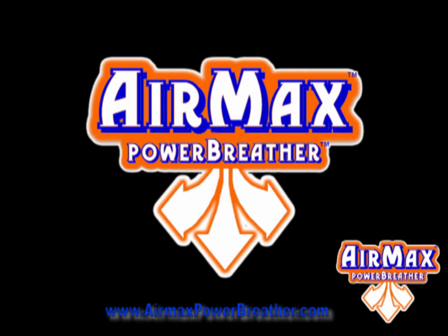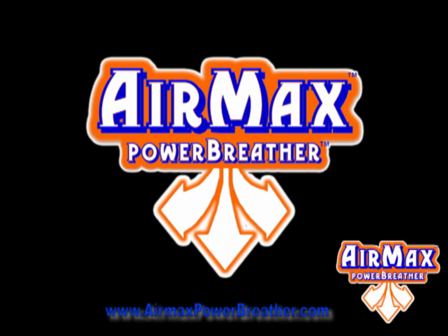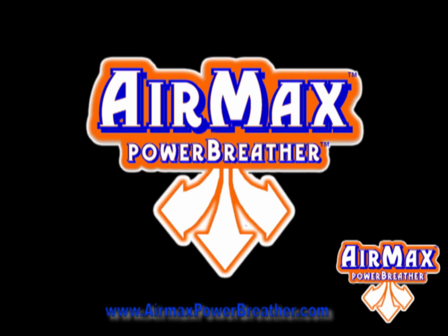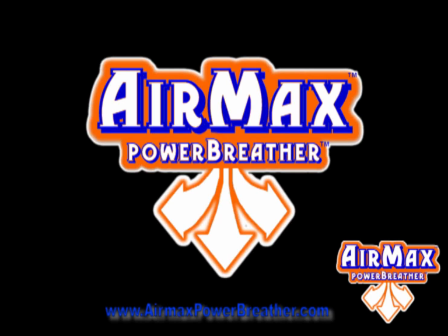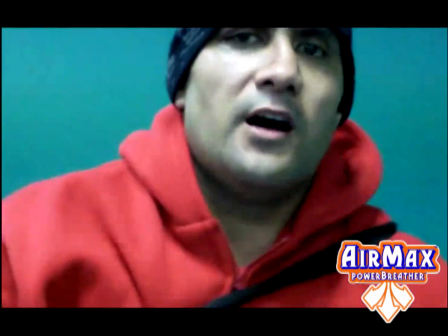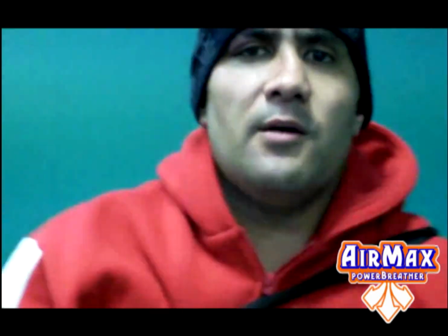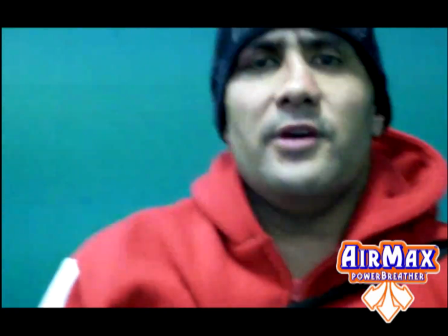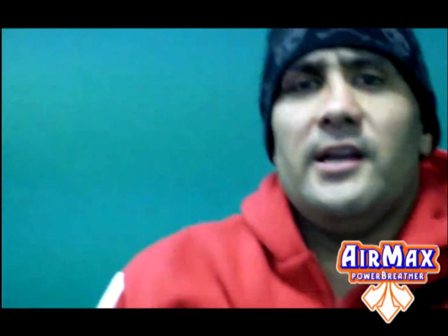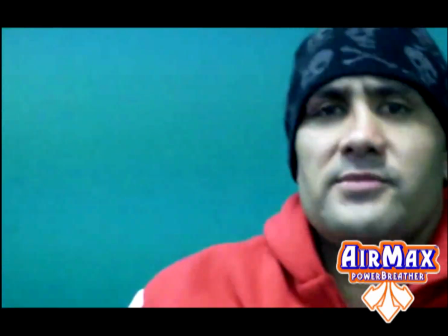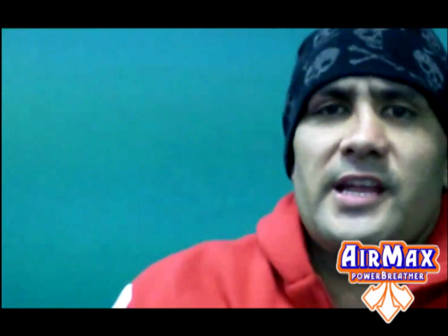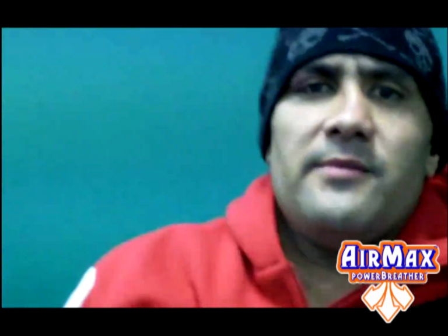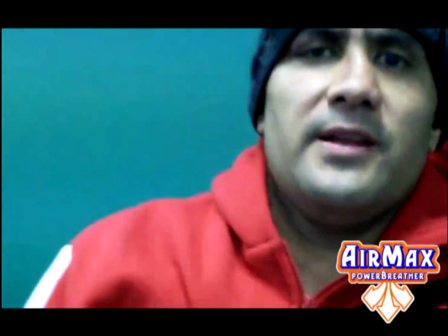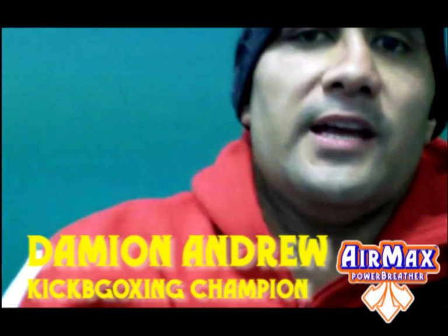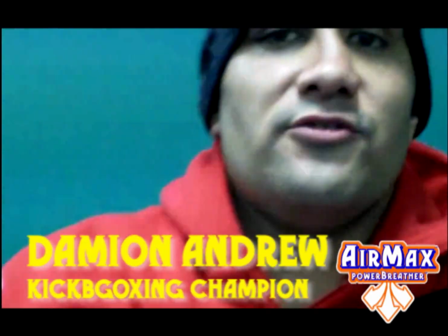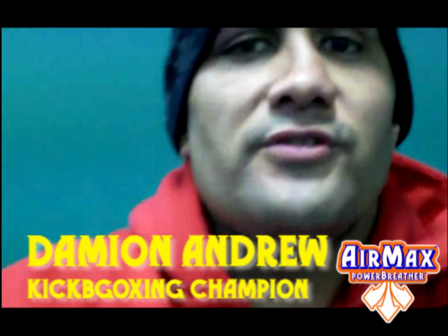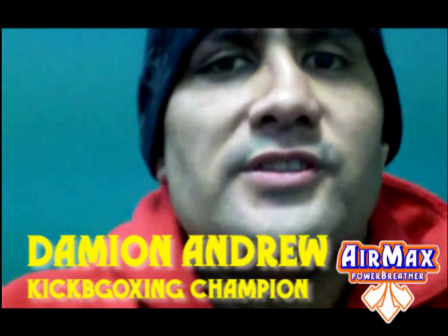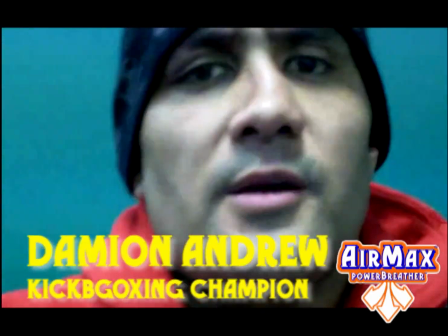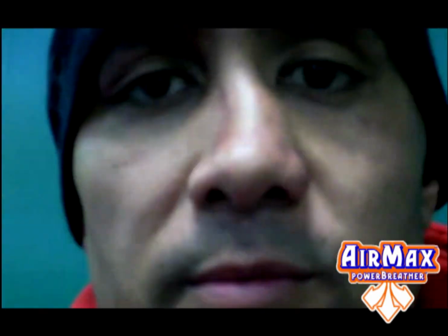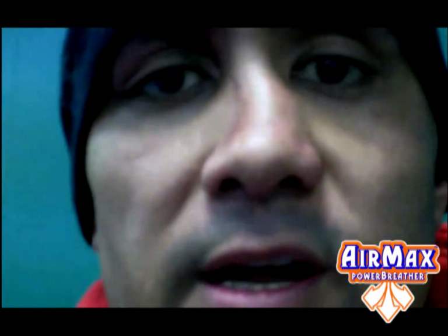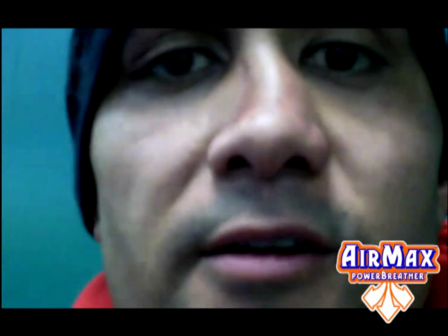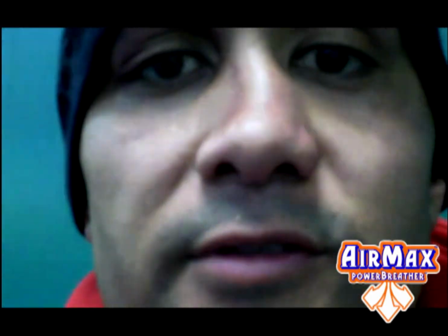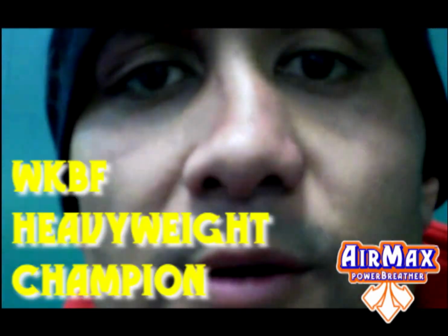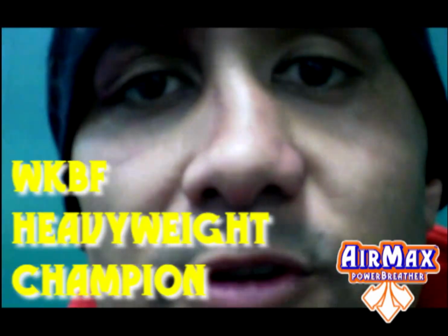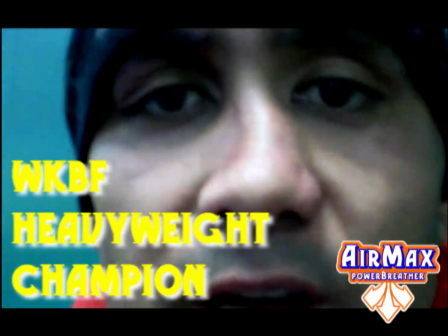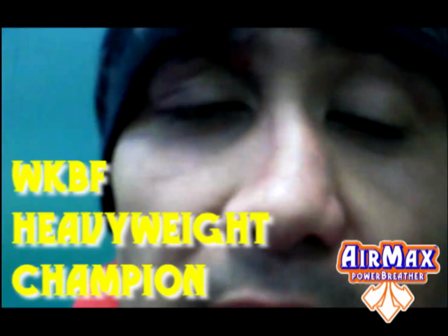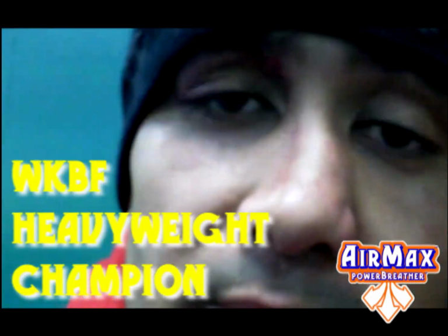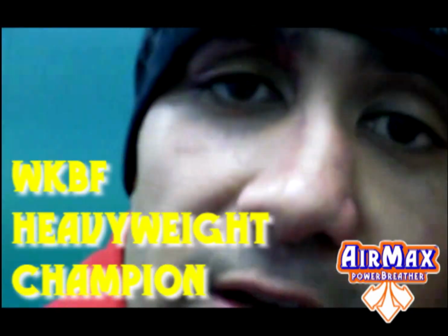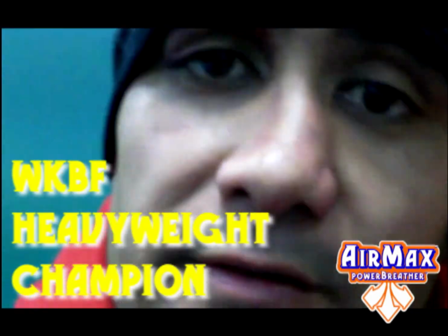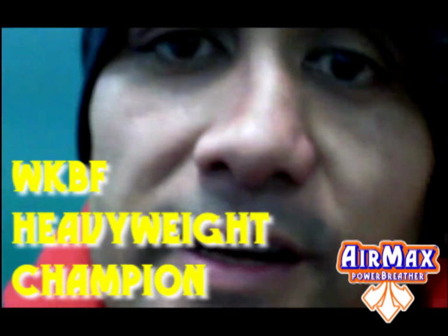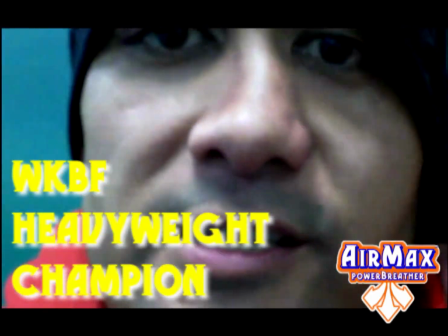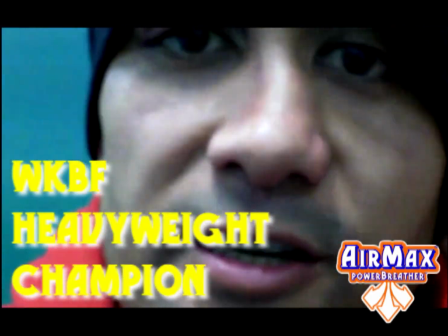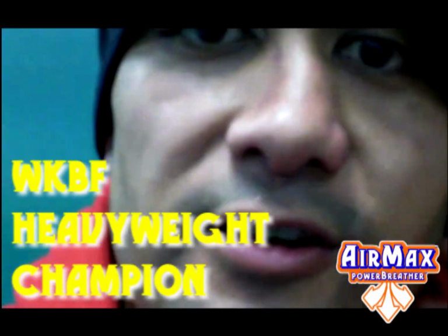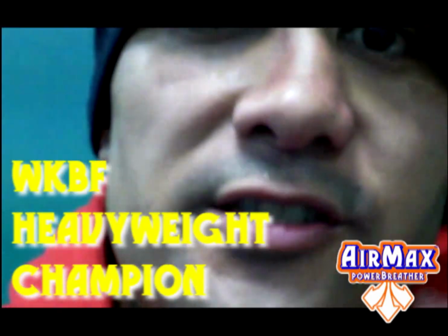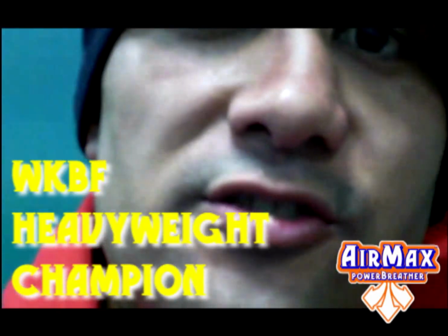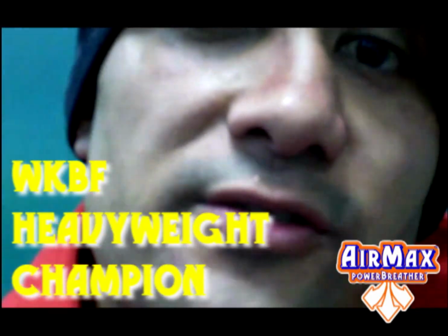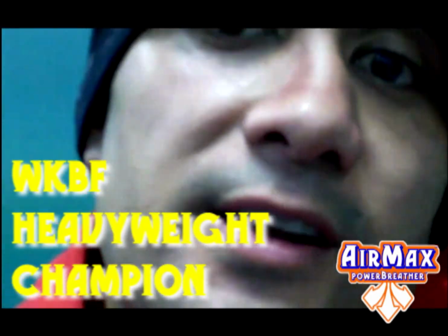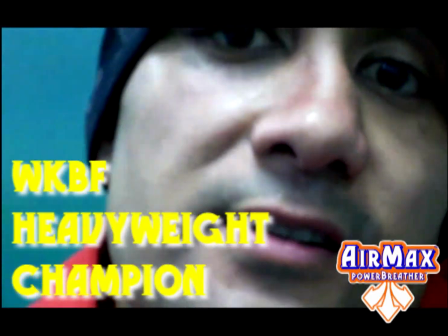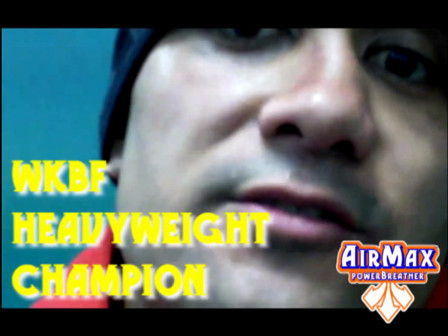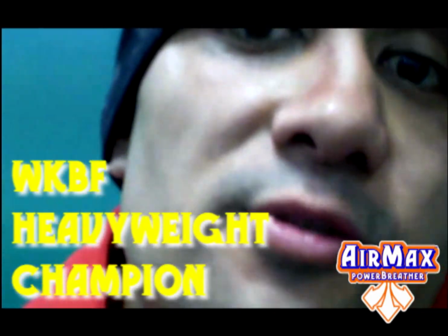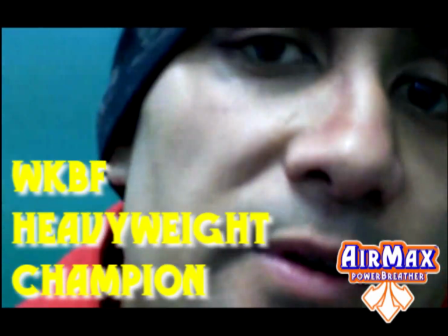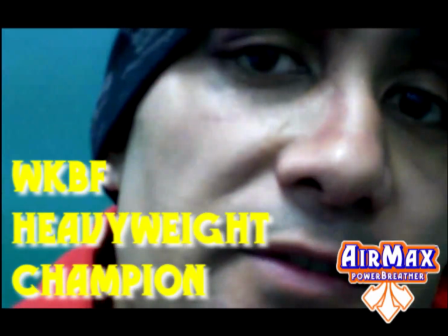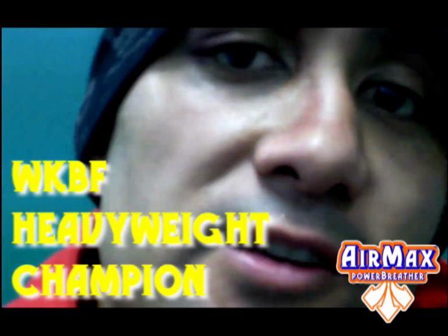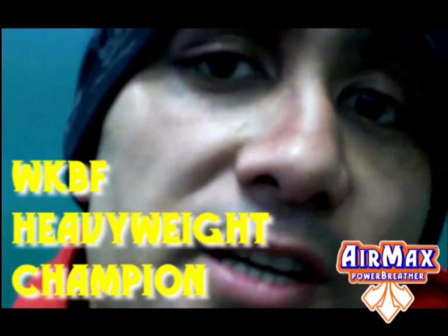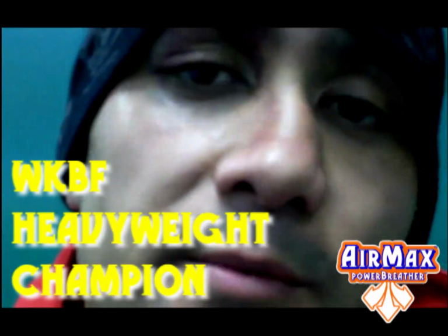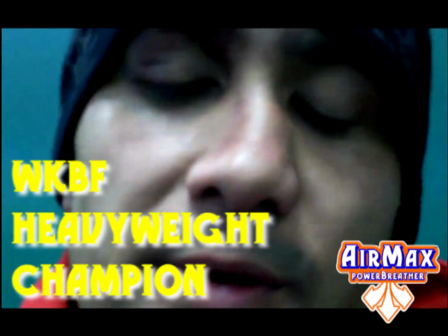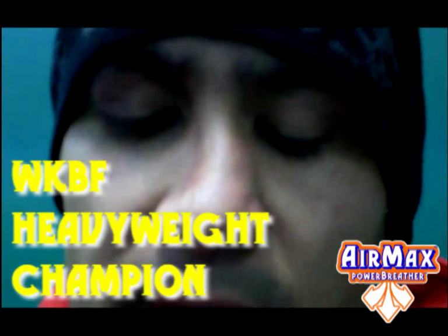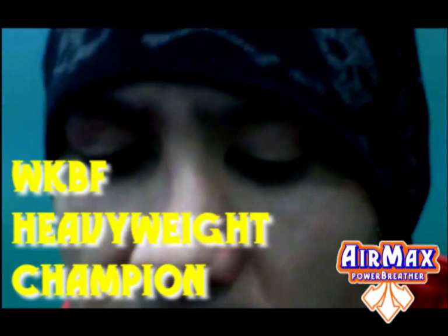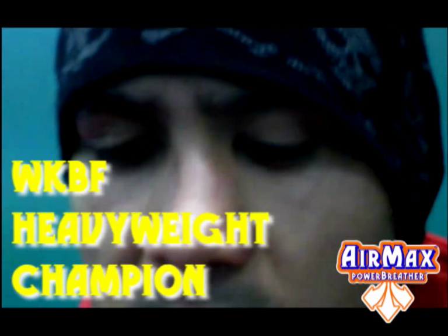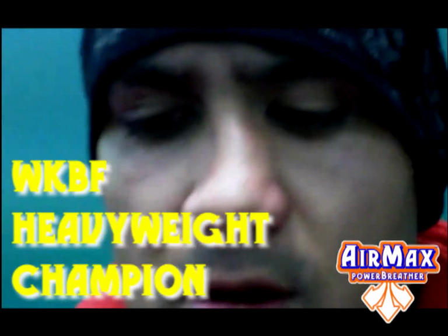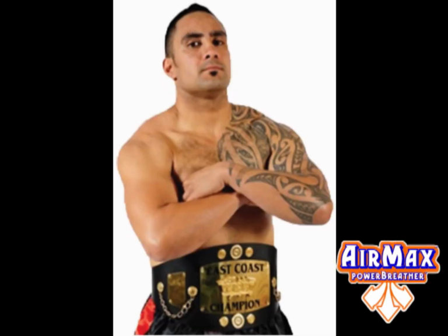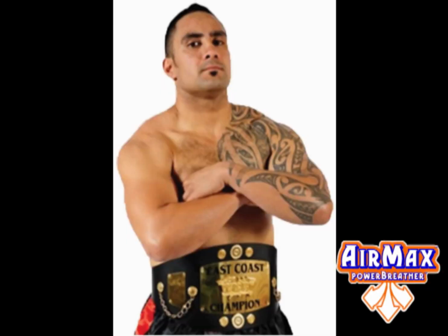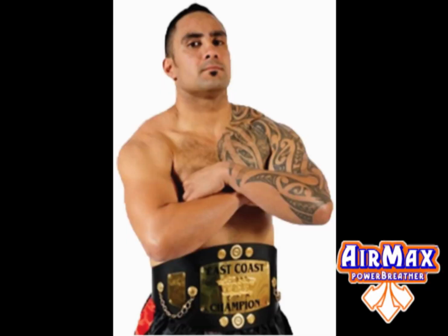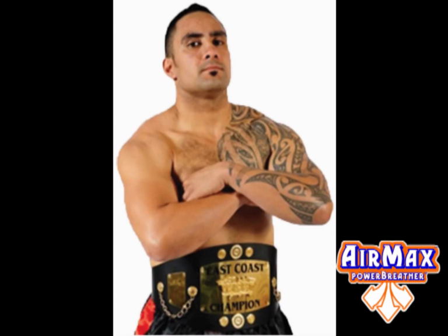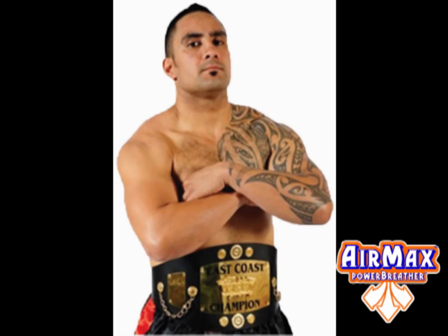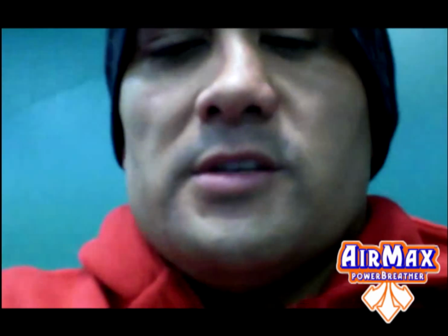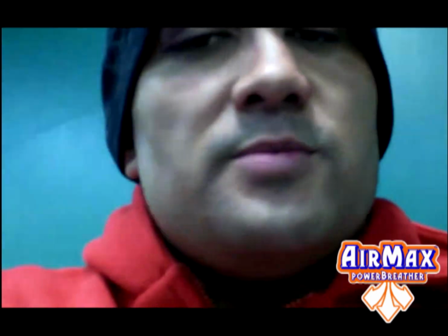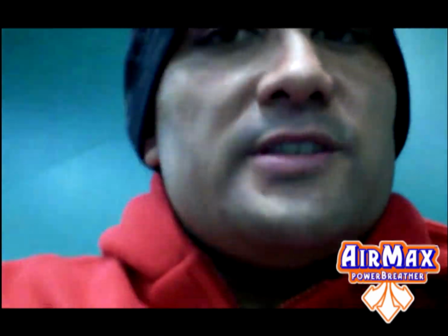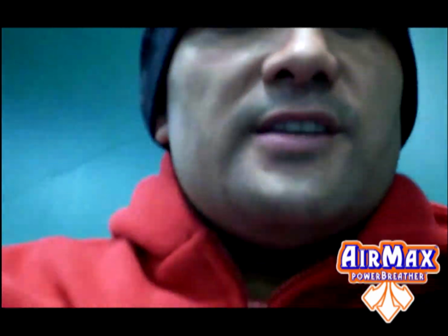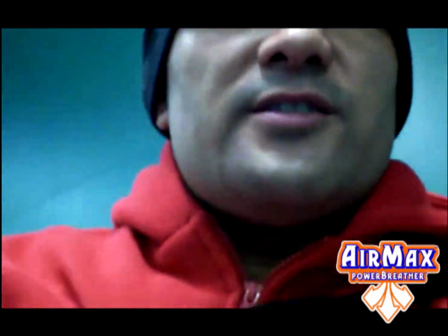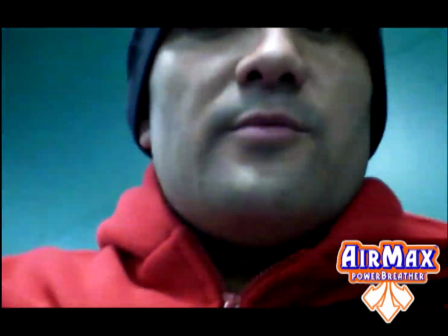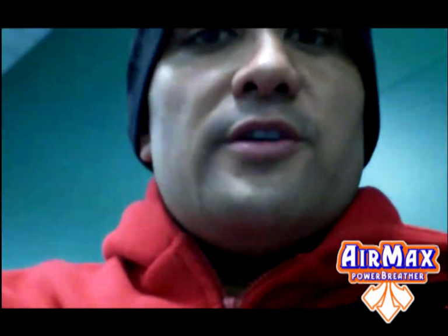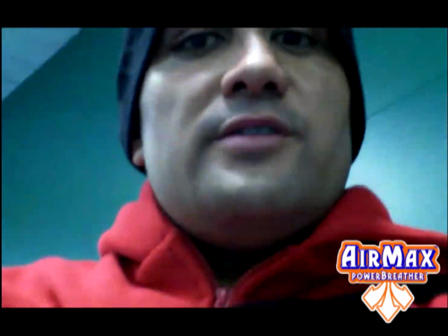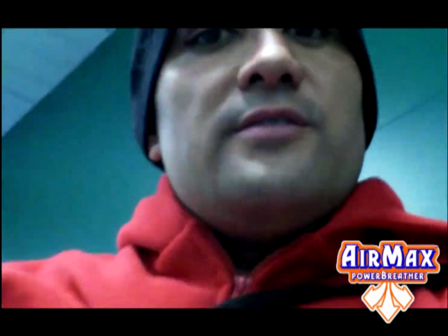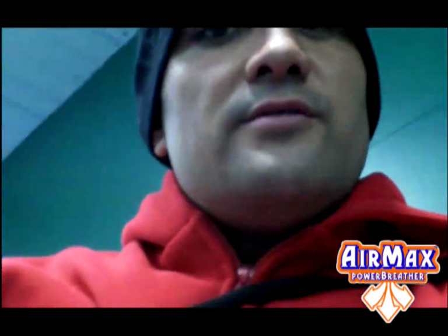Hi, my name is Damien Andrews. I'm the current WKBF East Coast Australian Super Red Champion. This is my test of manual.